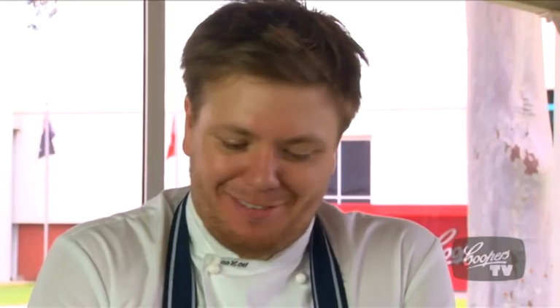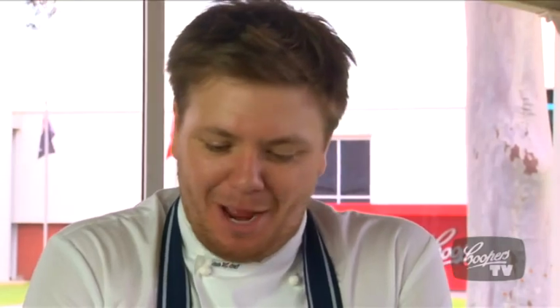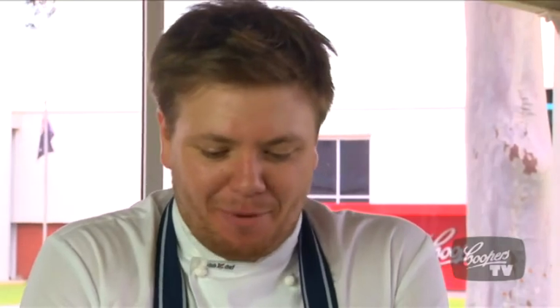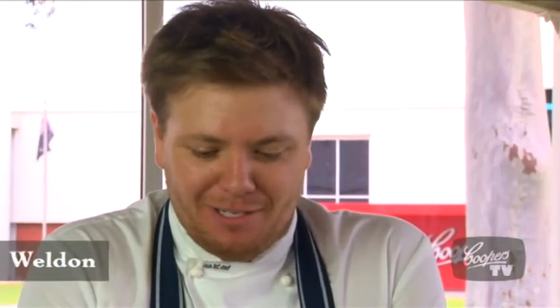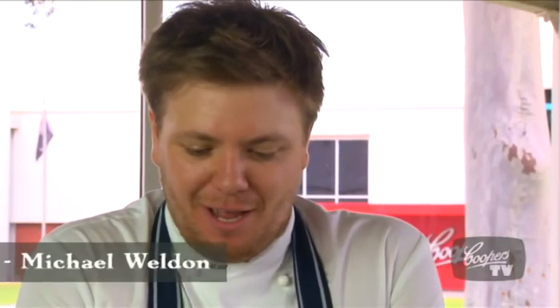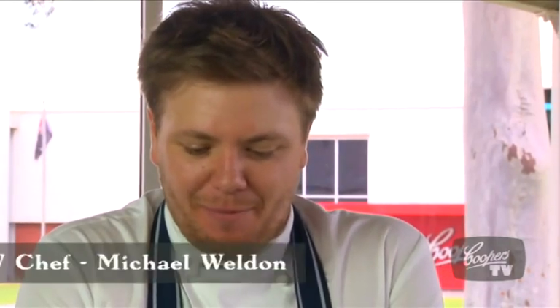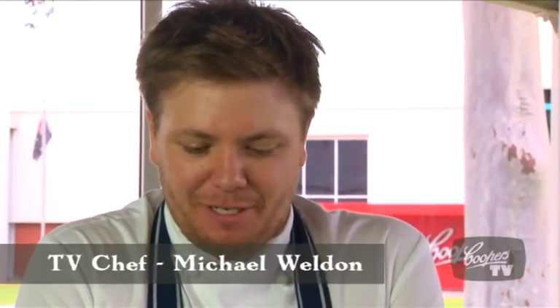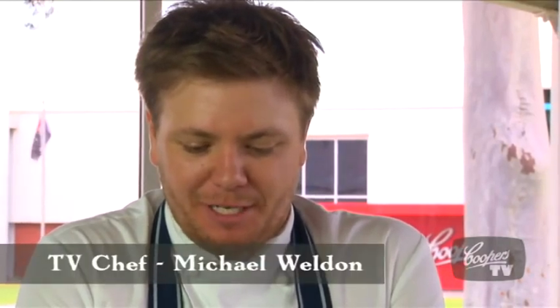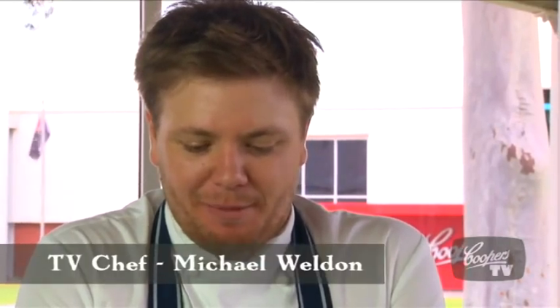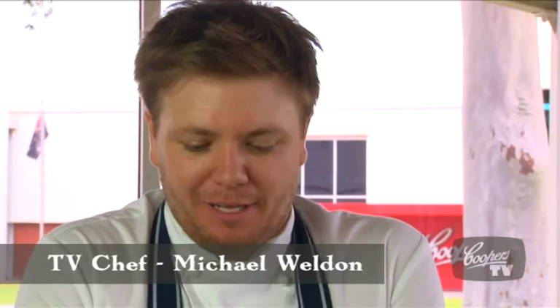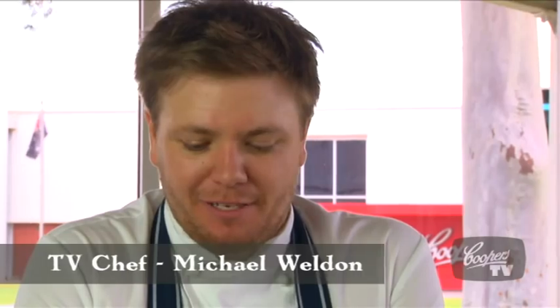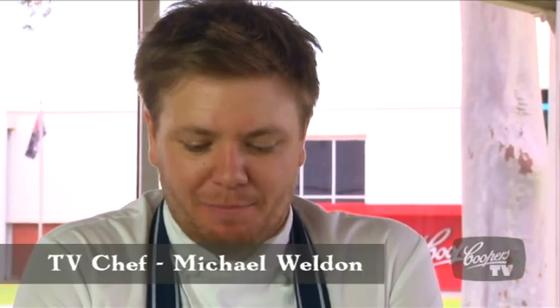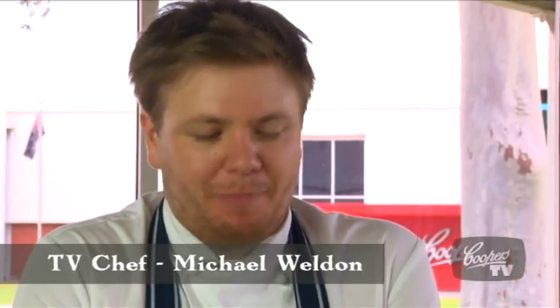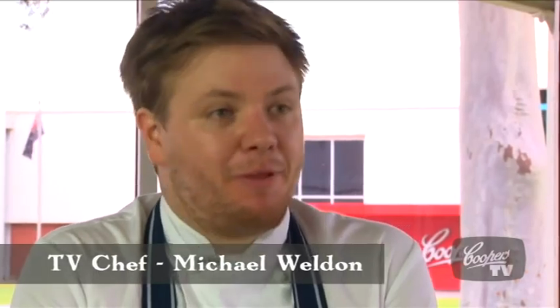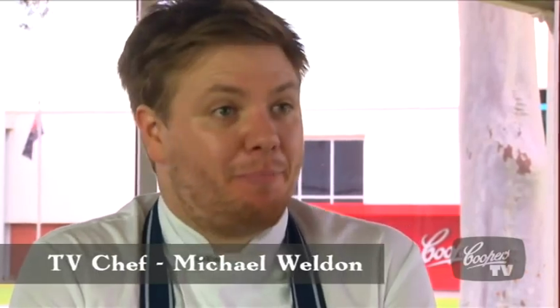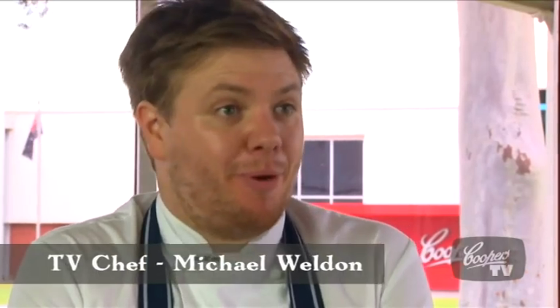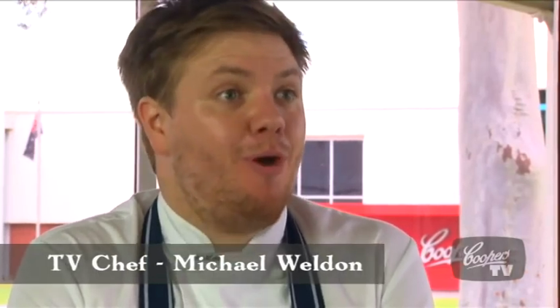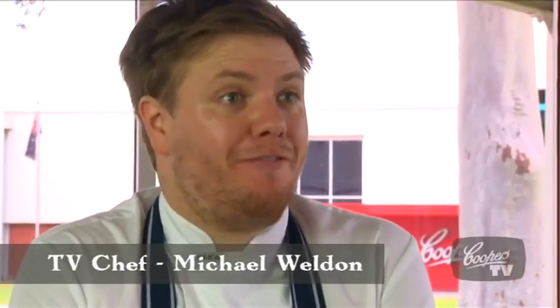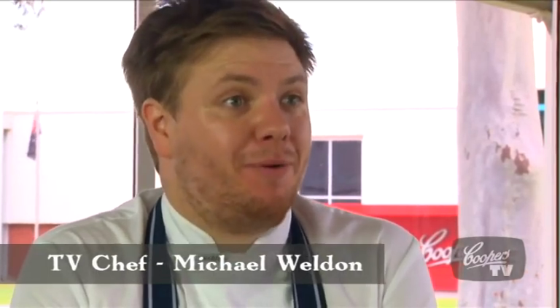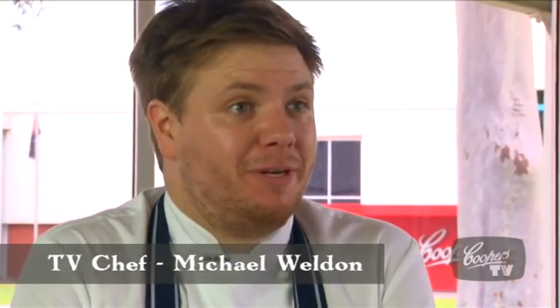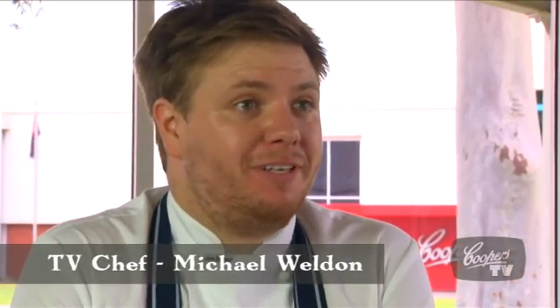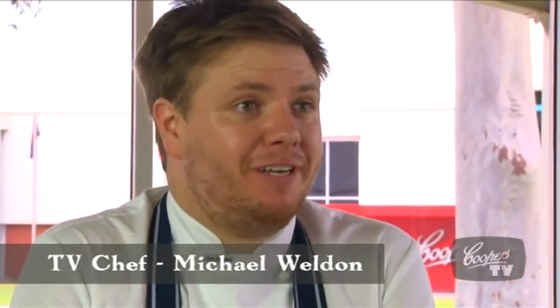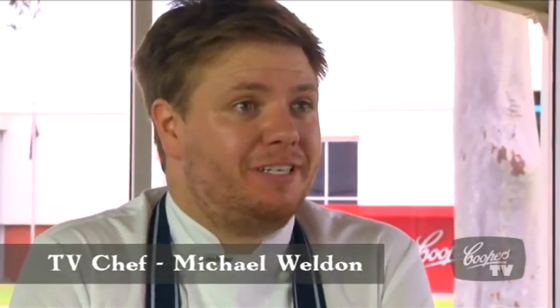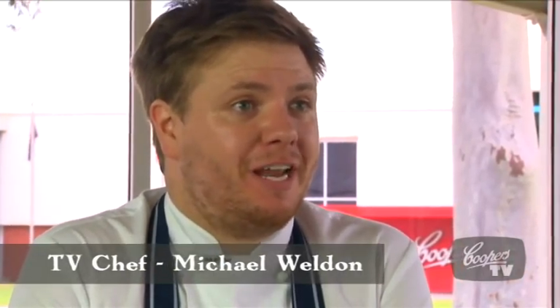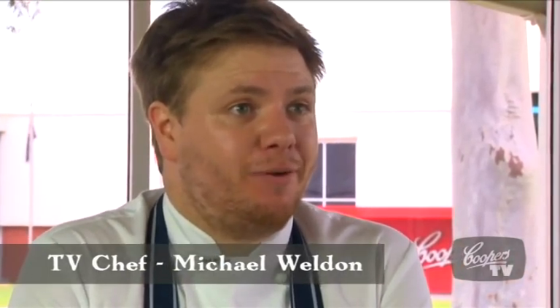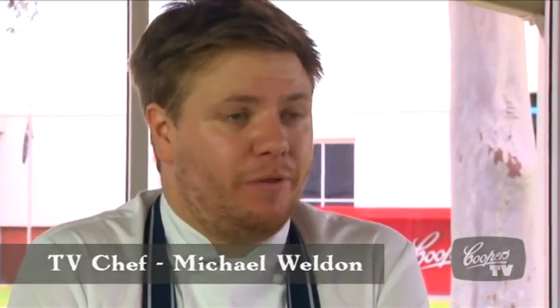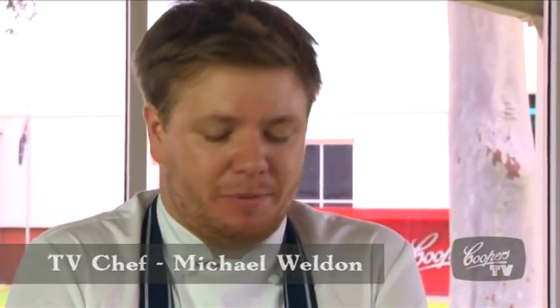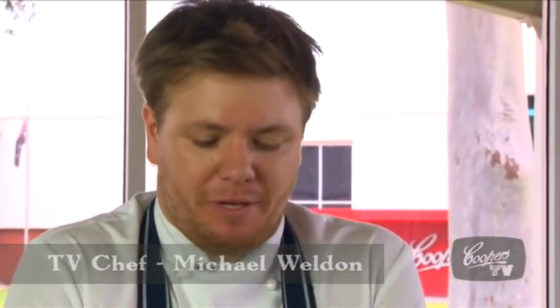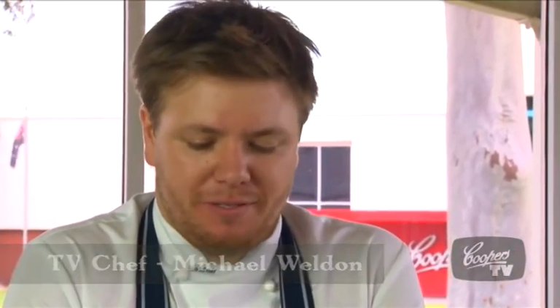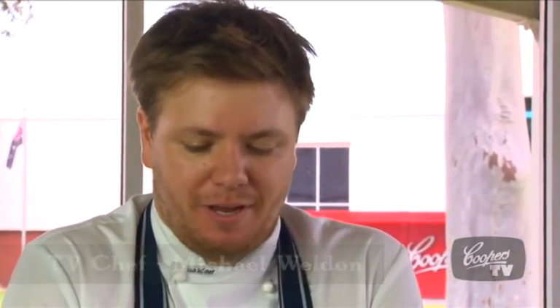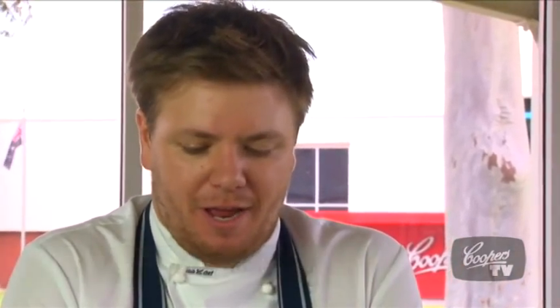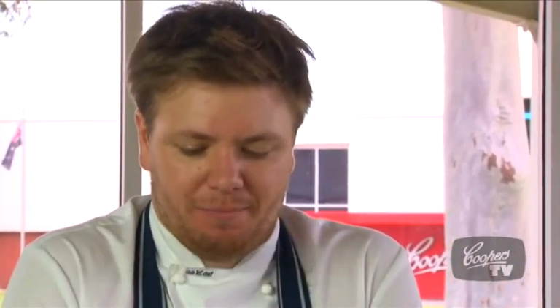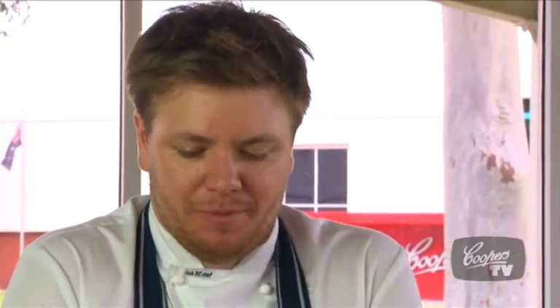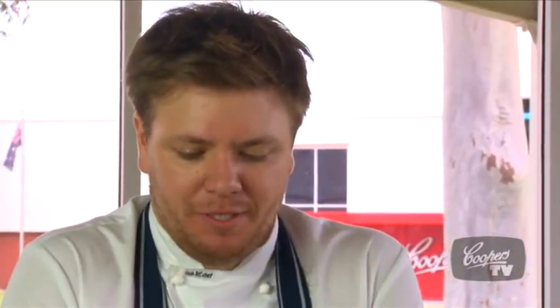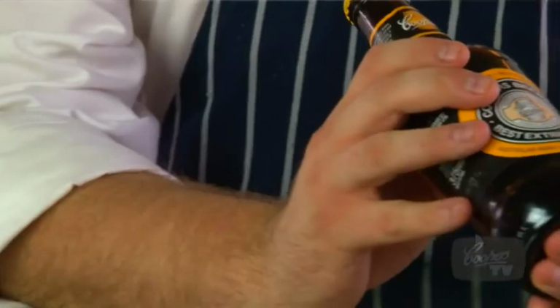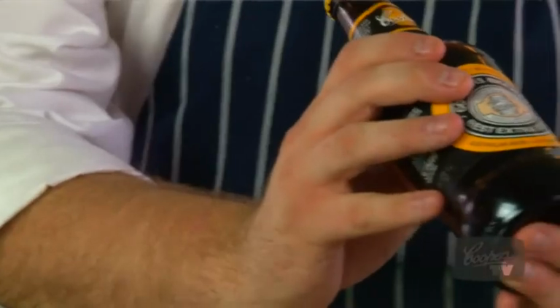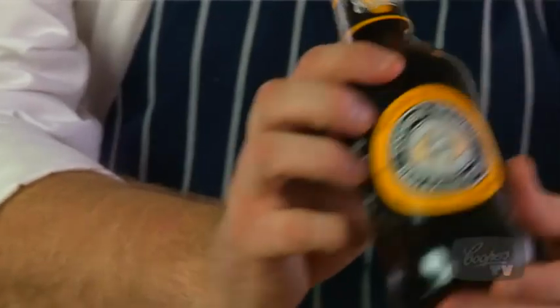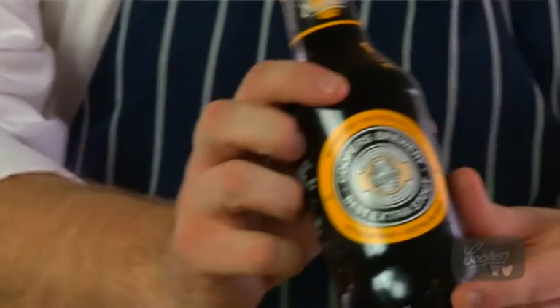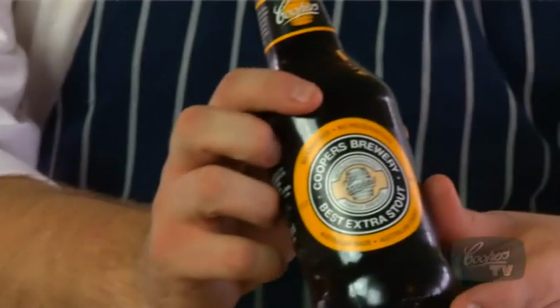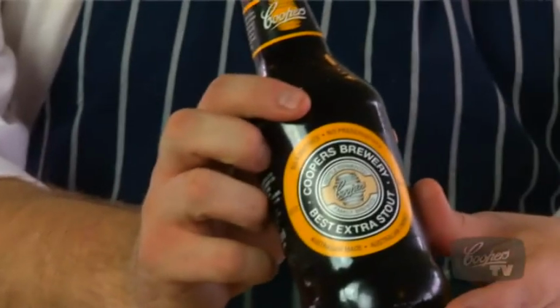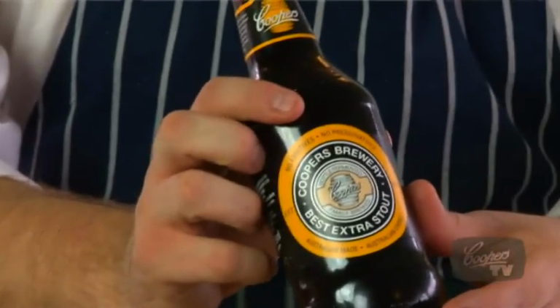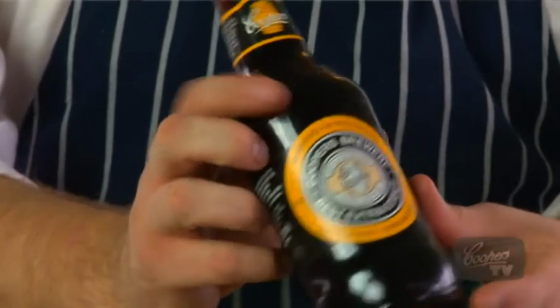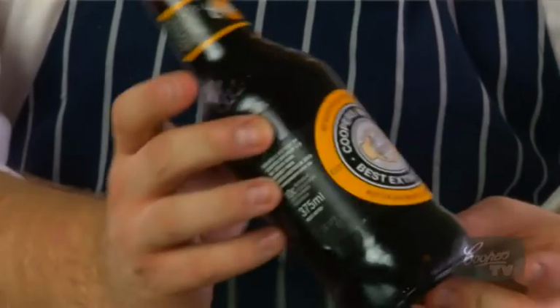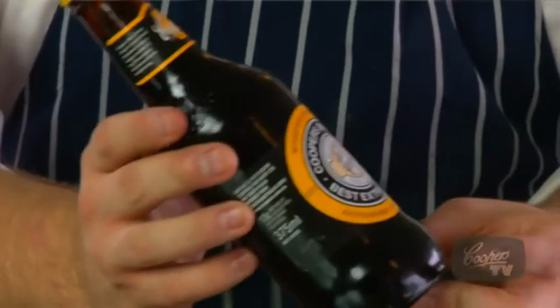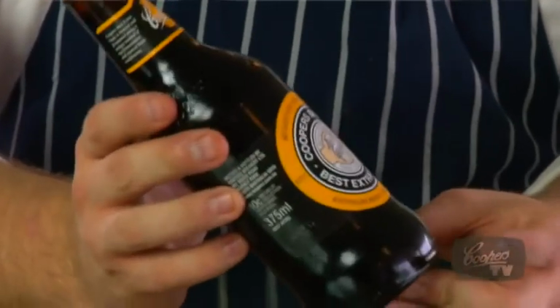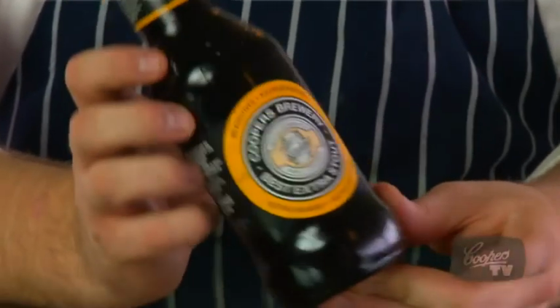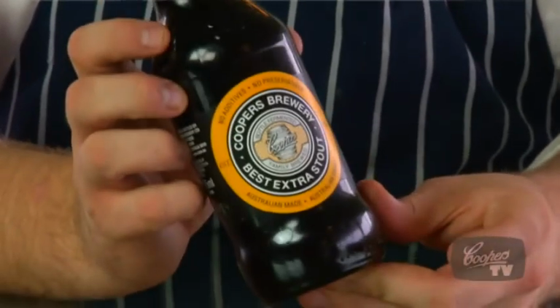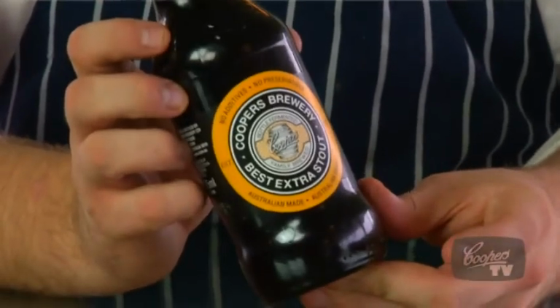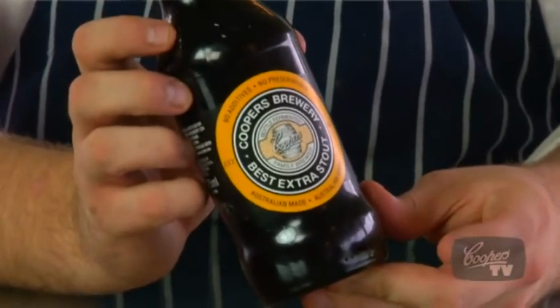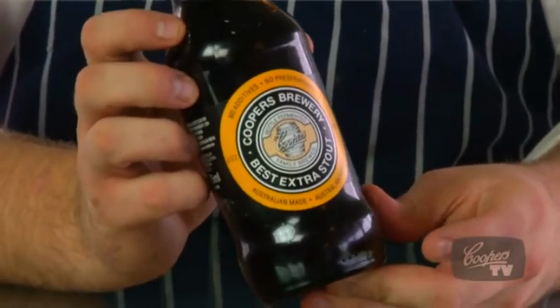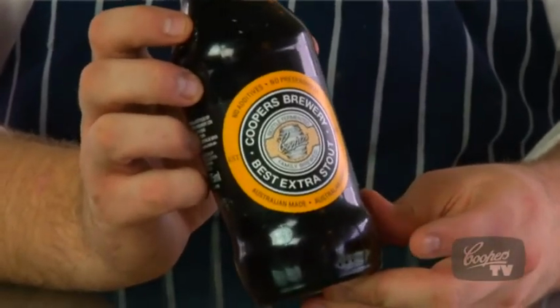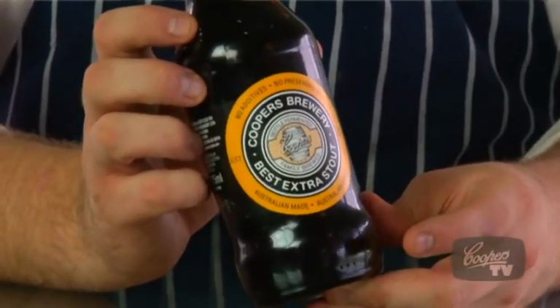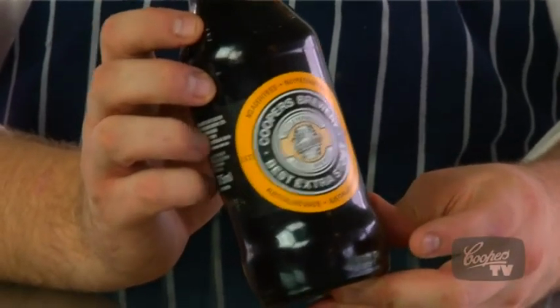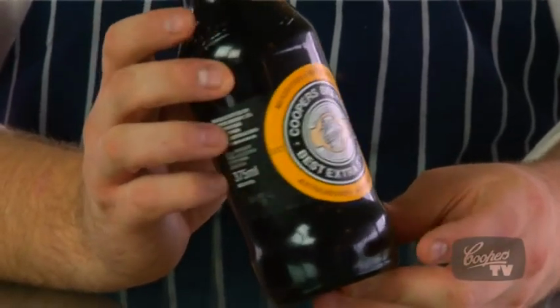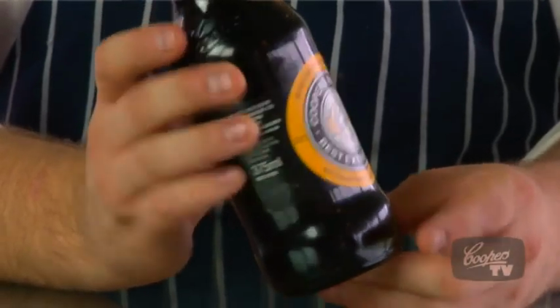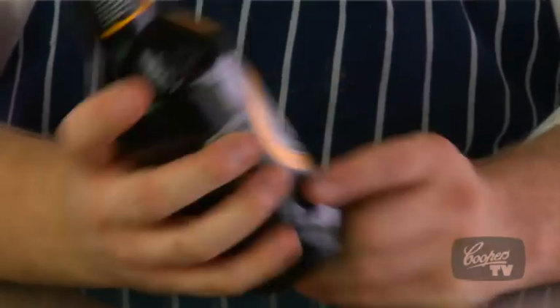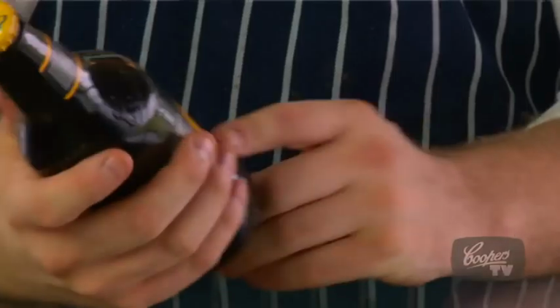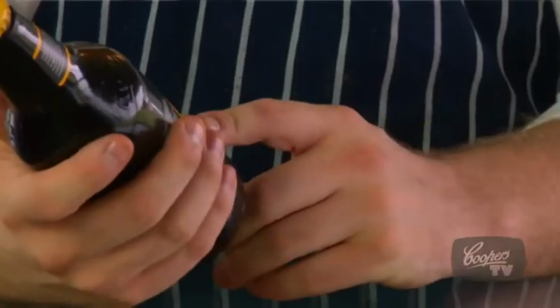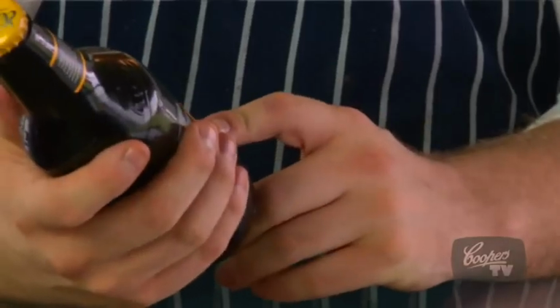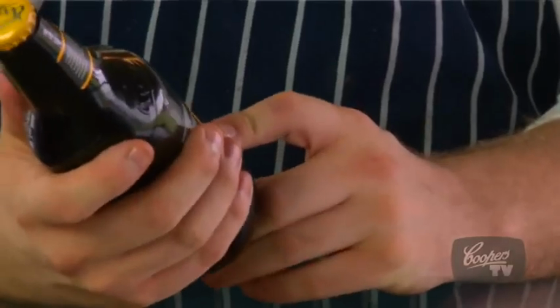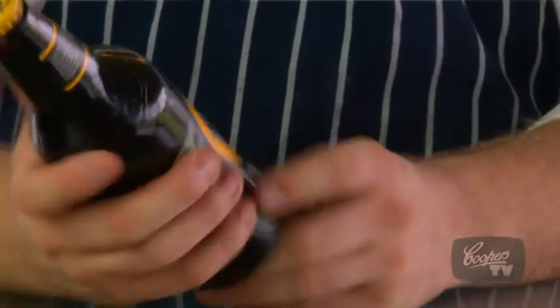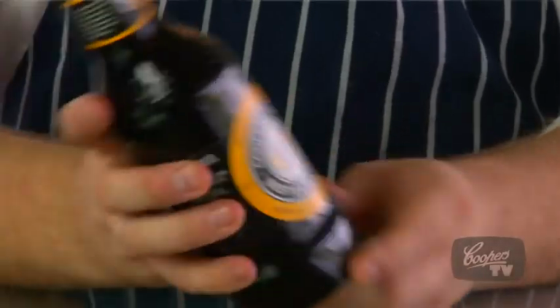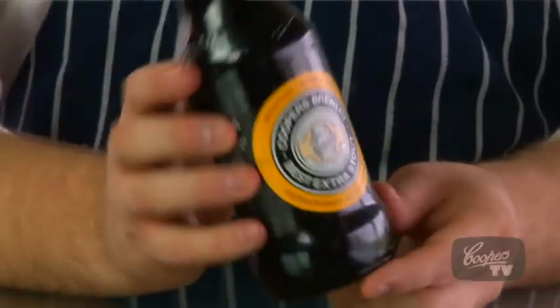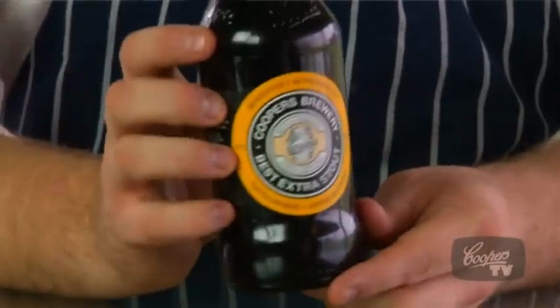Stout braised lamb and cheese blend is probably the perfect winter dish out of all these ones. Cooper's Extra Stout, Best Extra Stout, is the perfect winter beer.